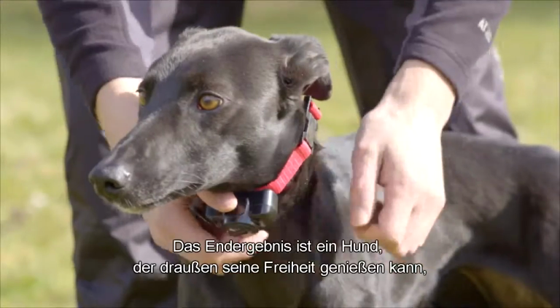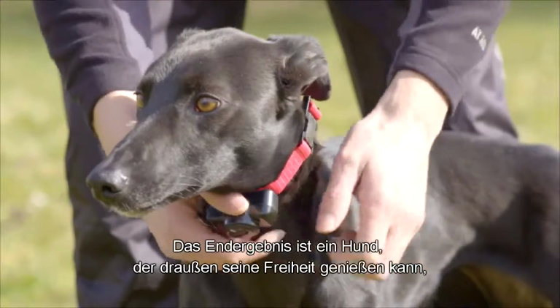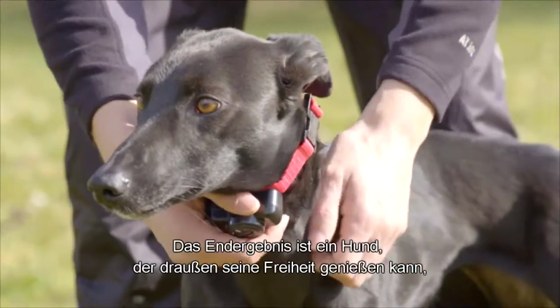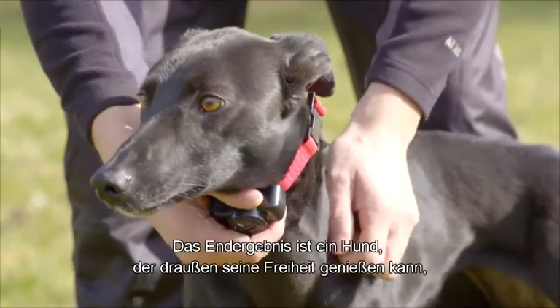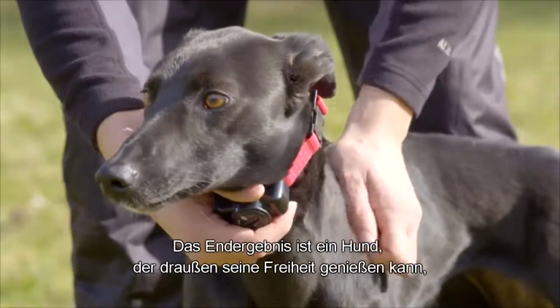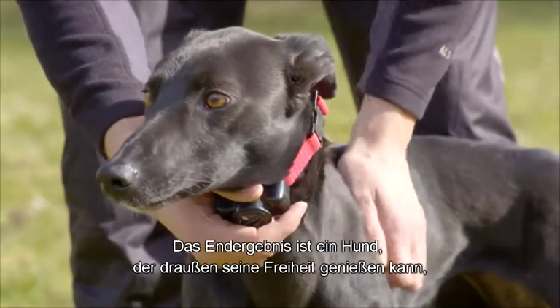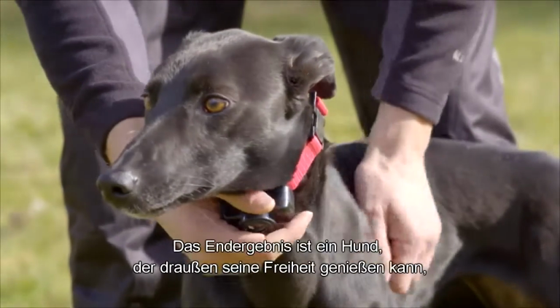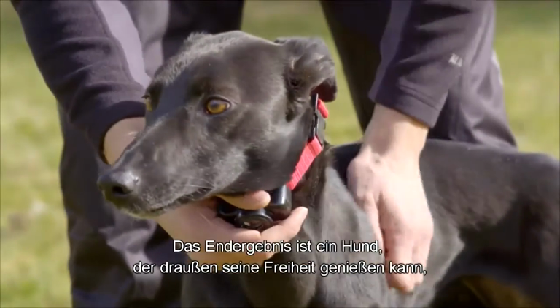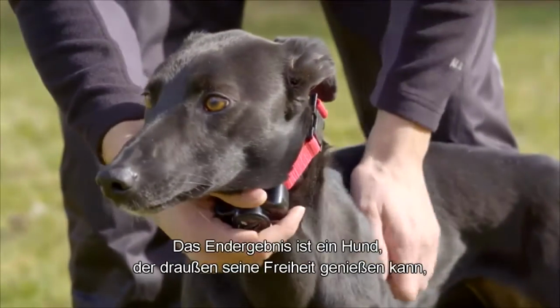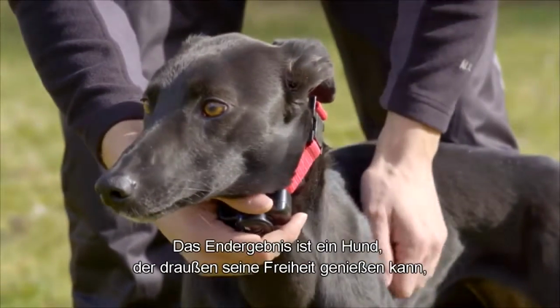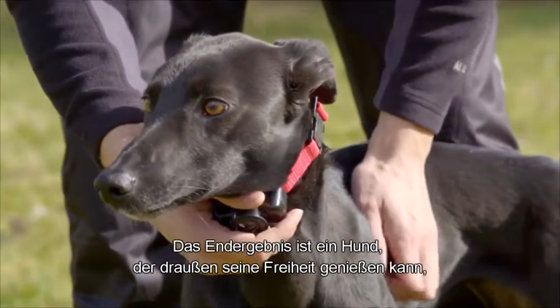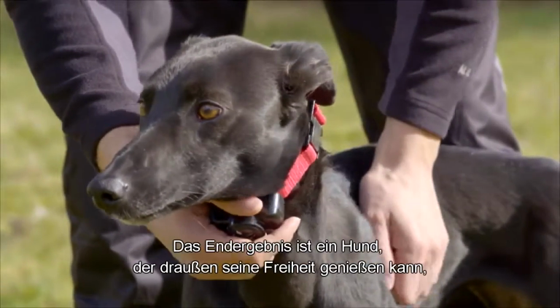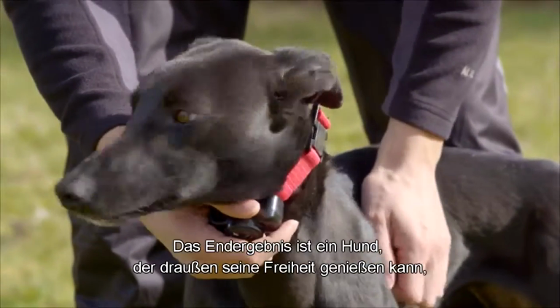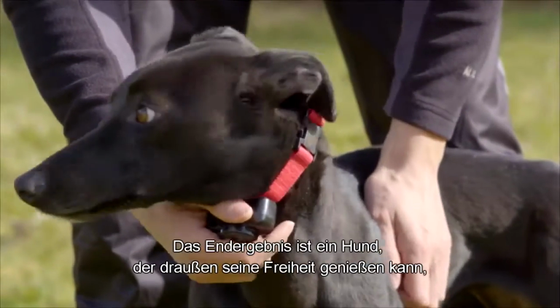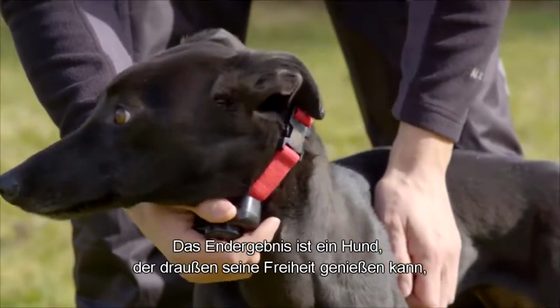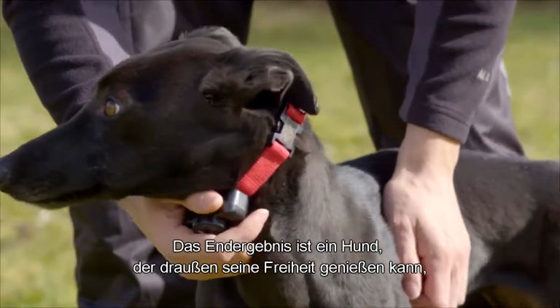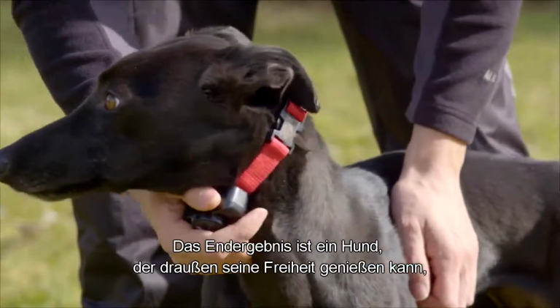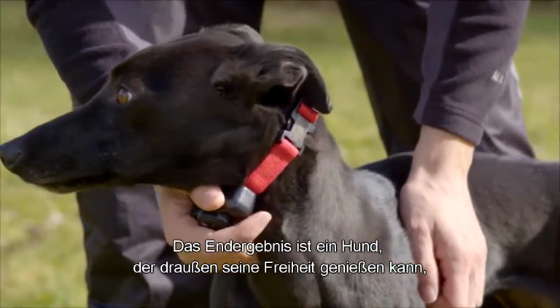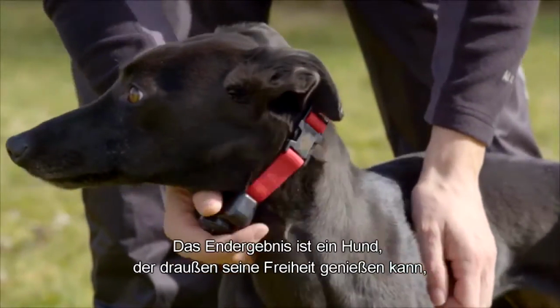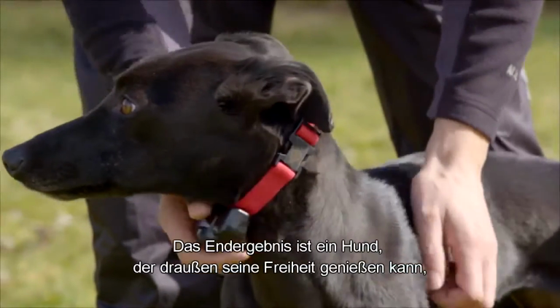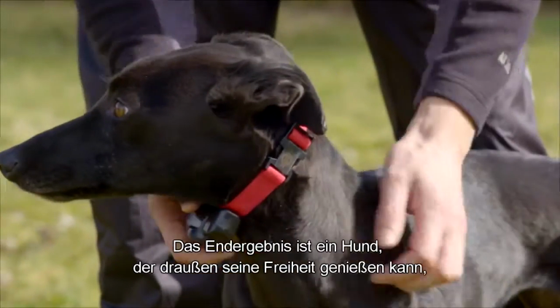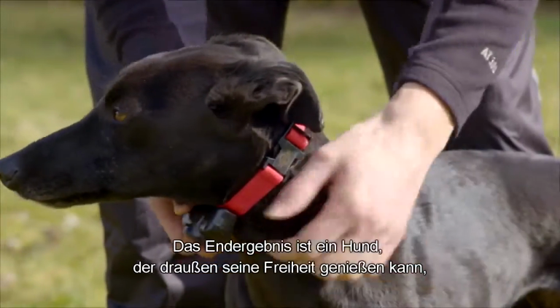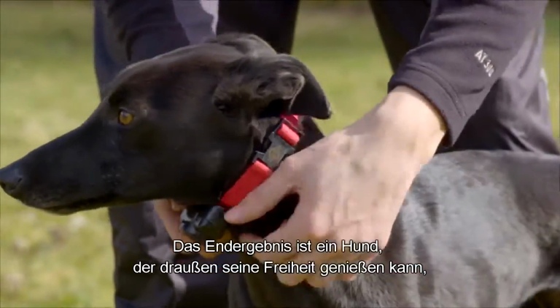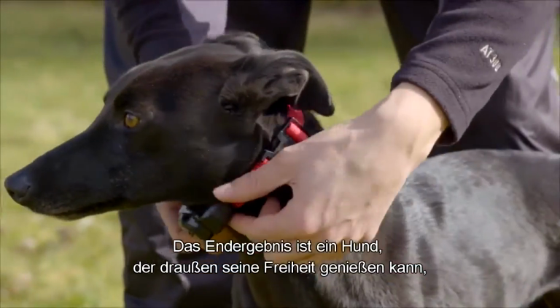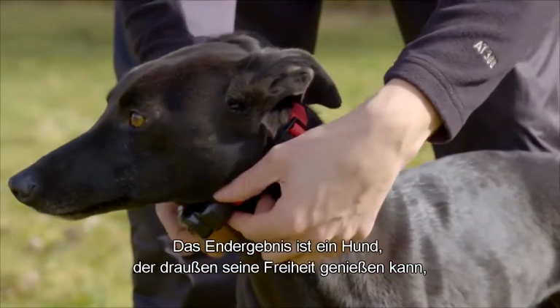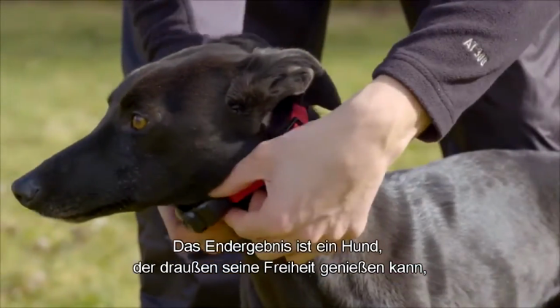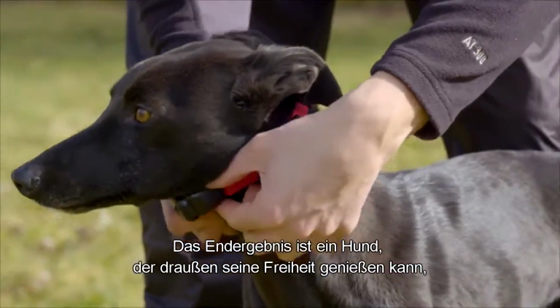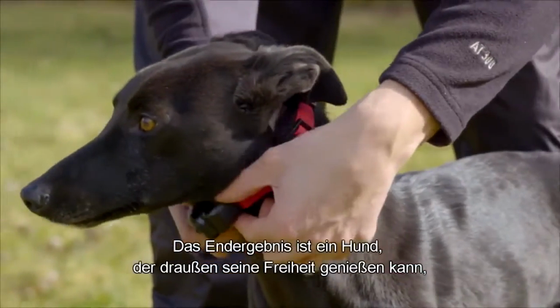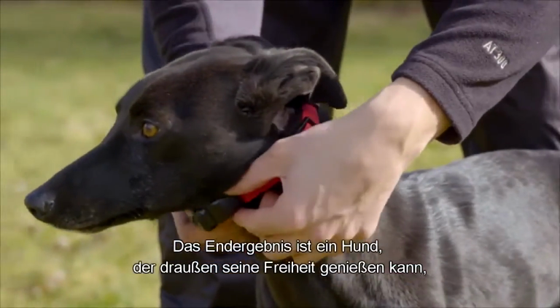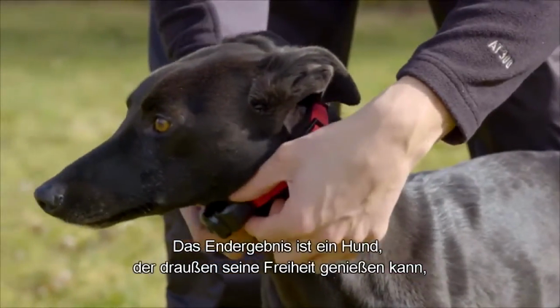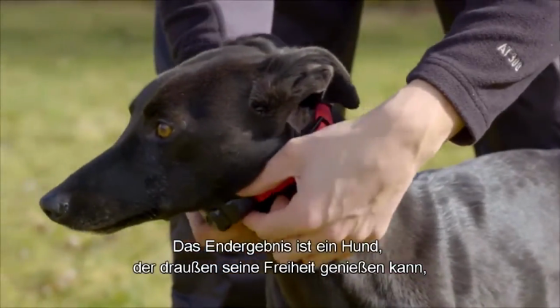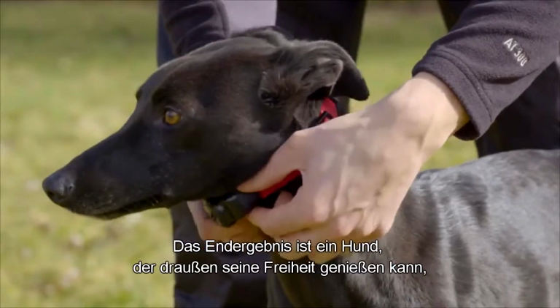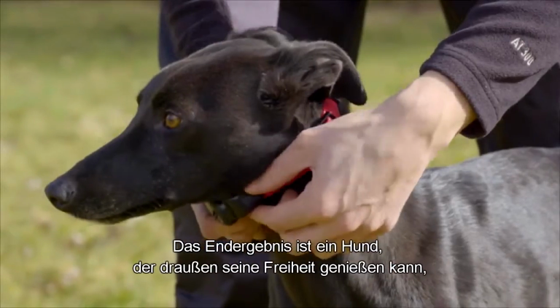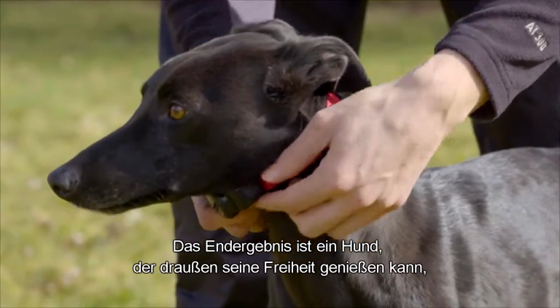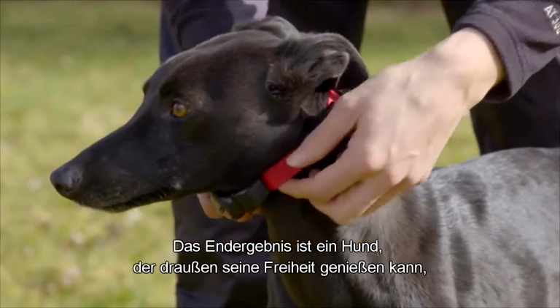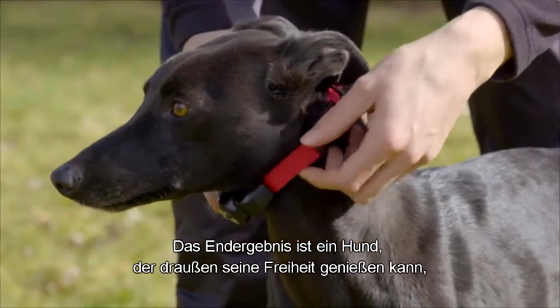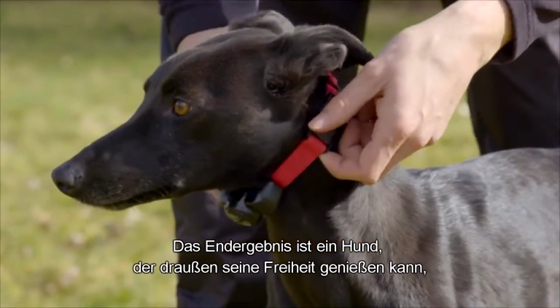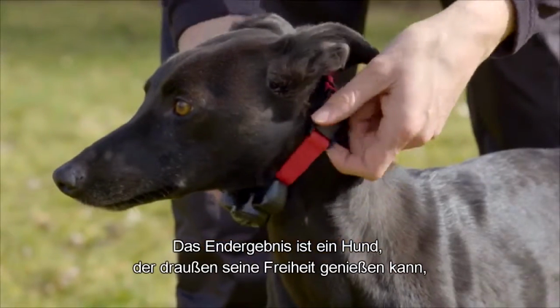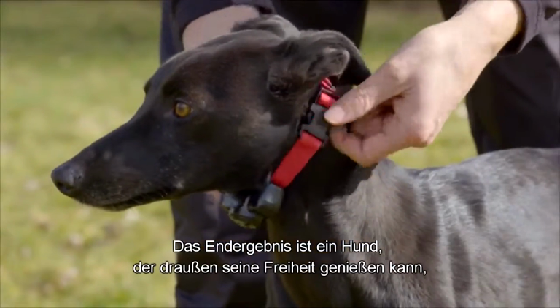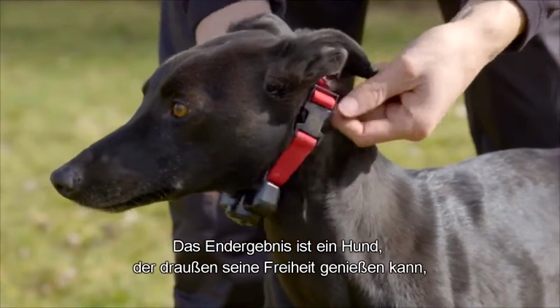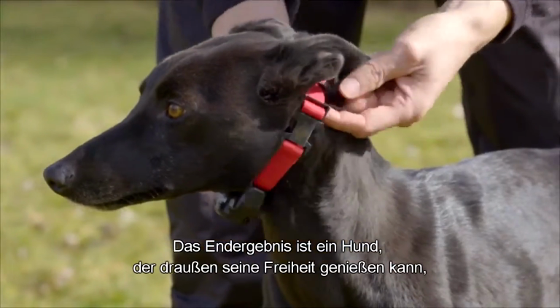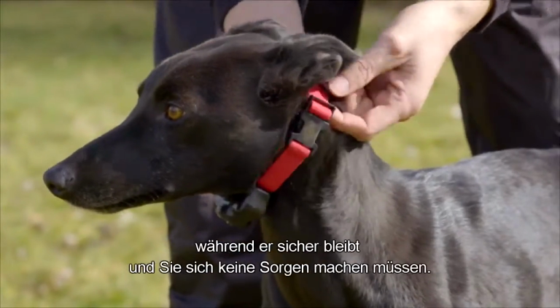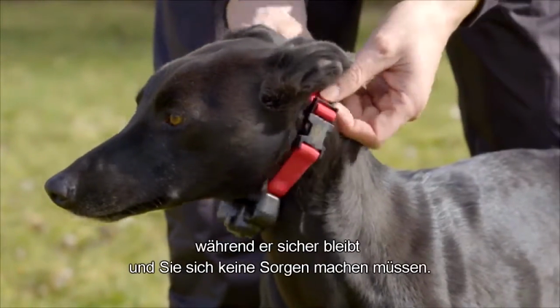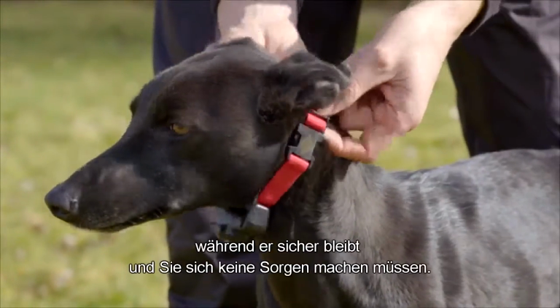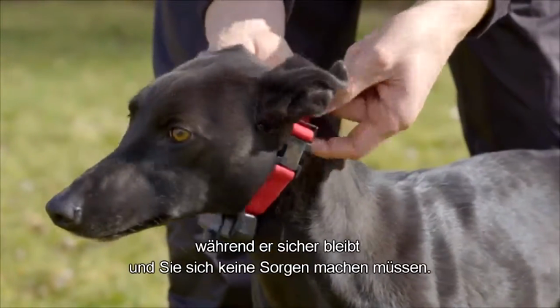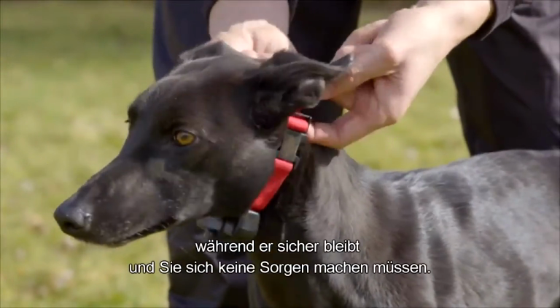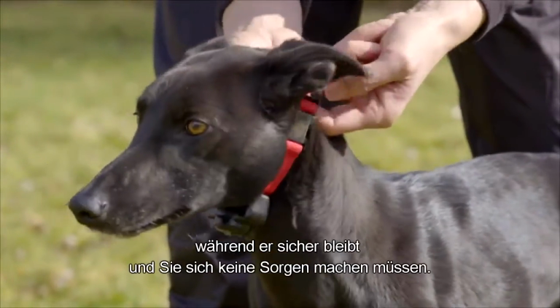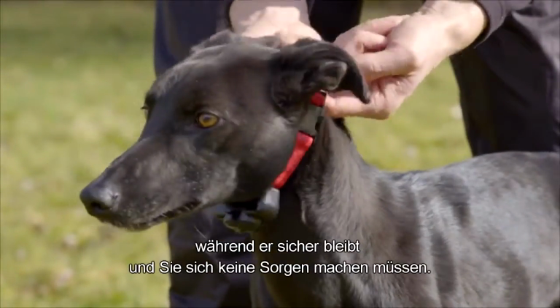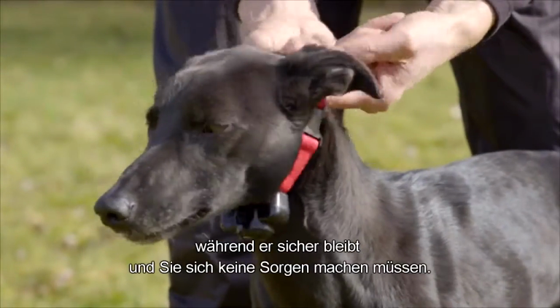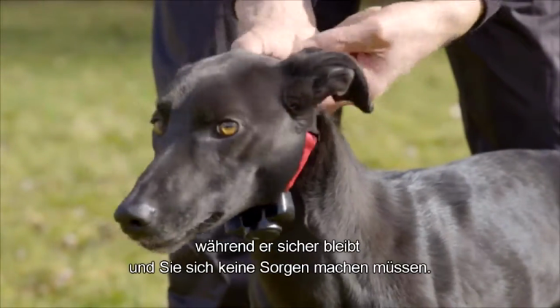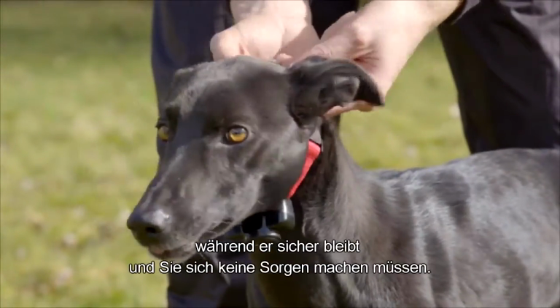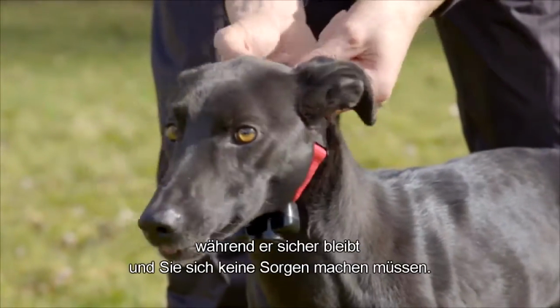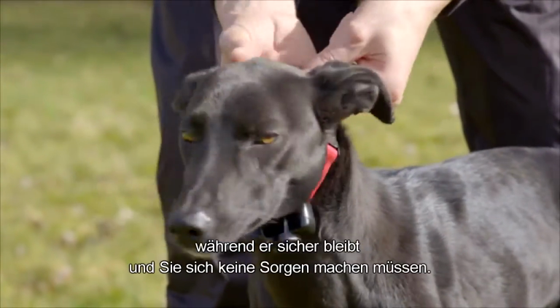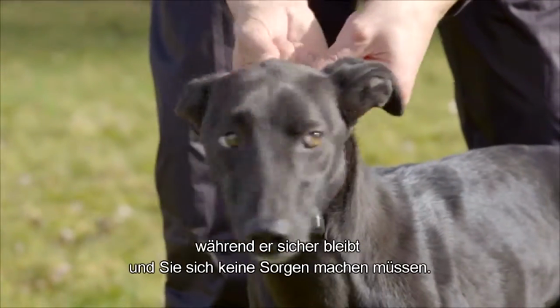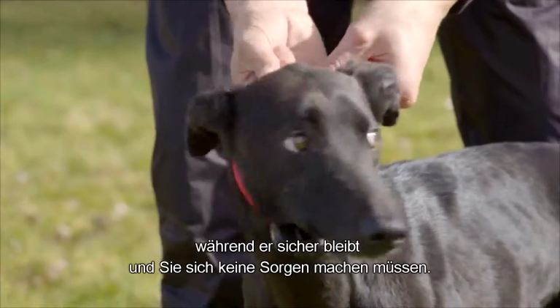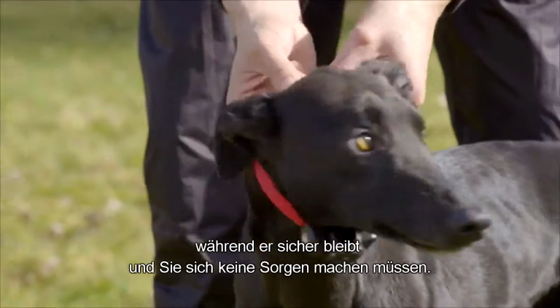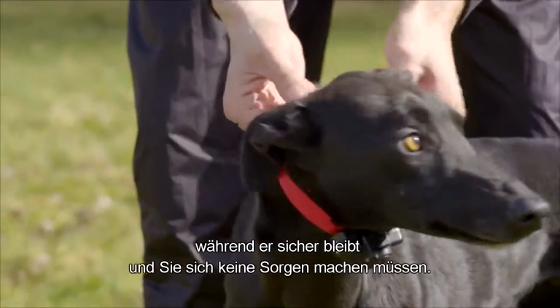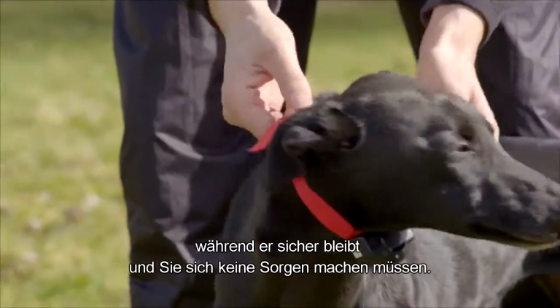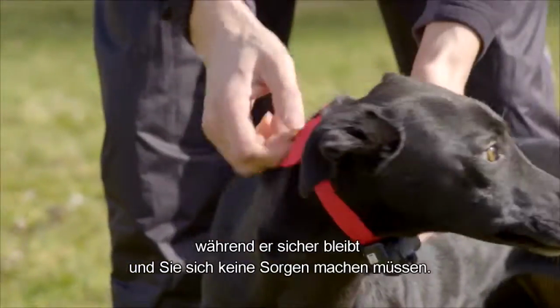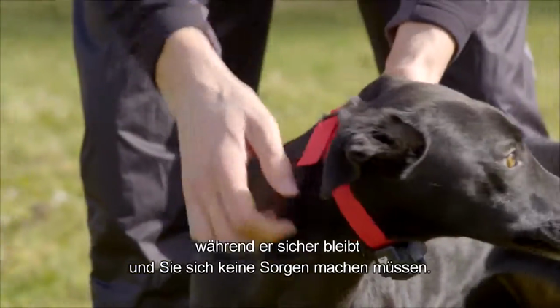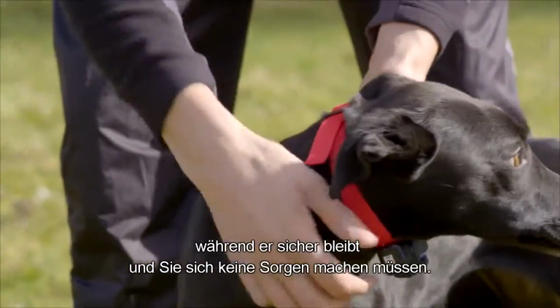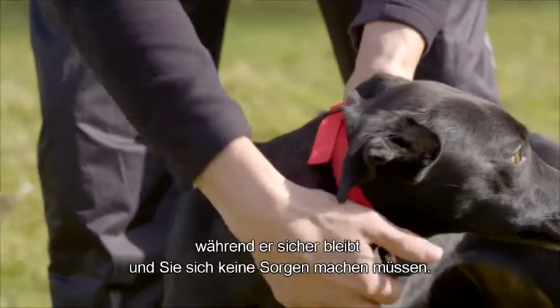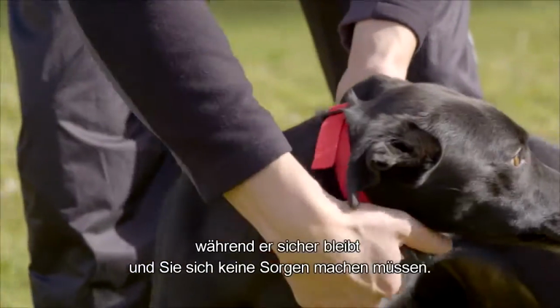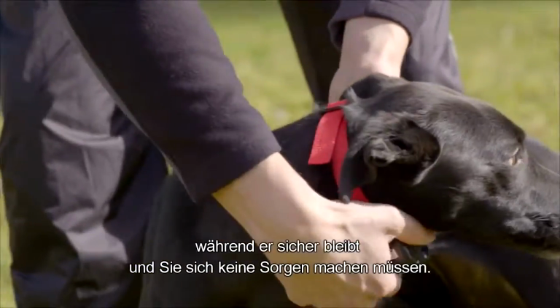The end result is you'll have a dog that is able to enjoy the freedom of the outdoors while staying safe and giving you peace of mind.